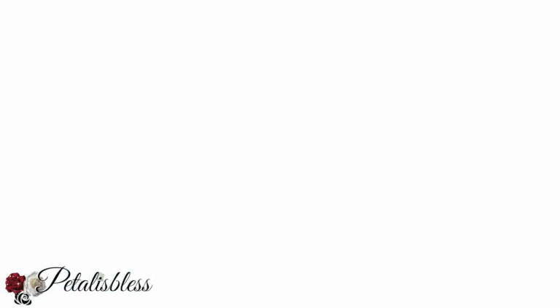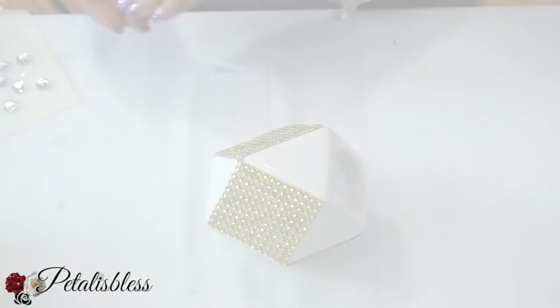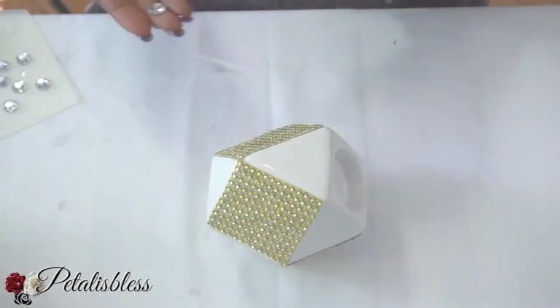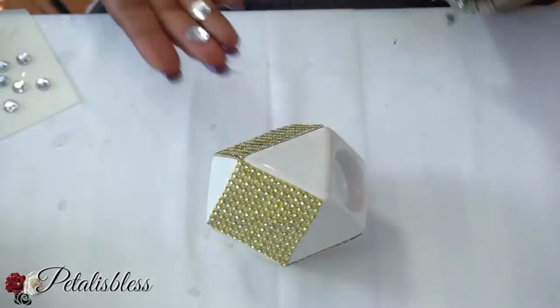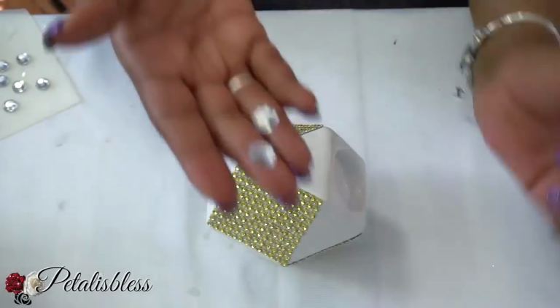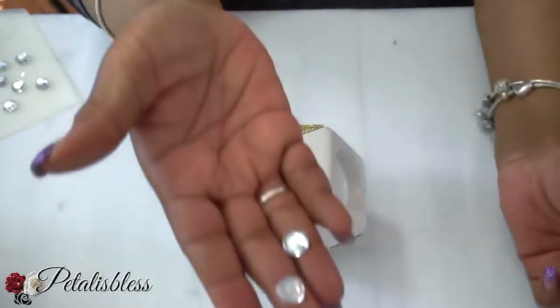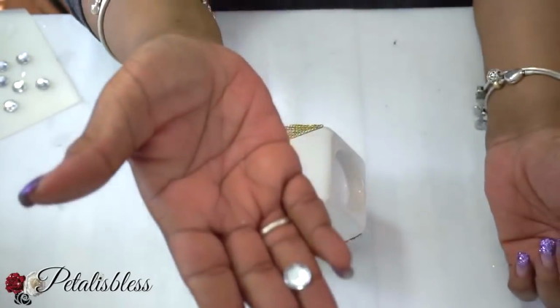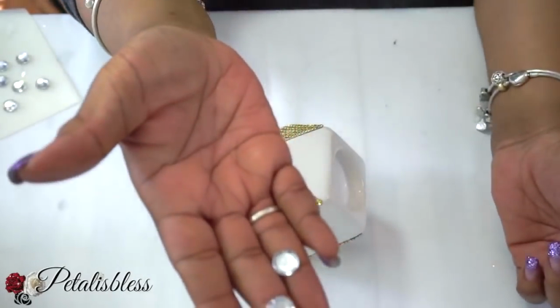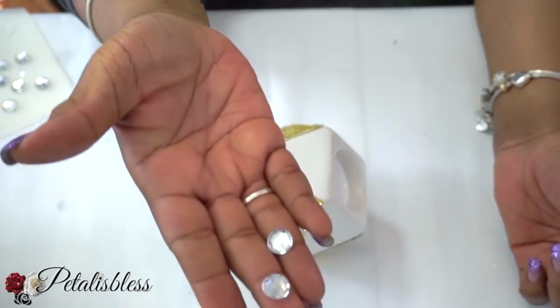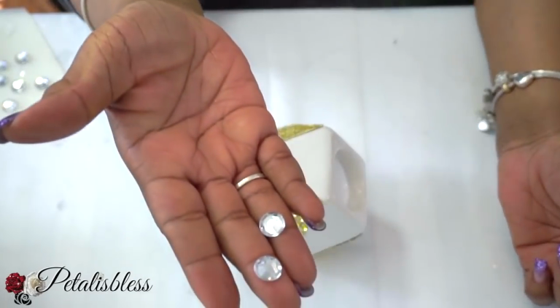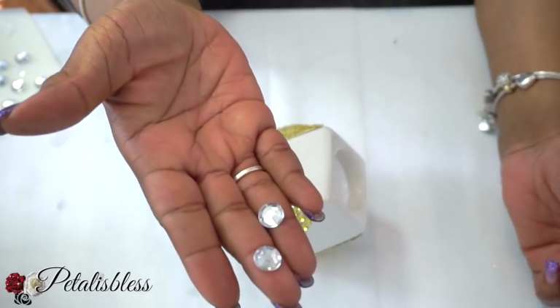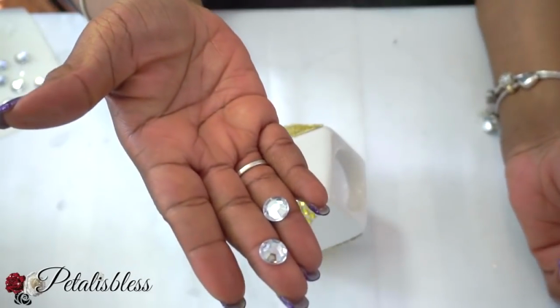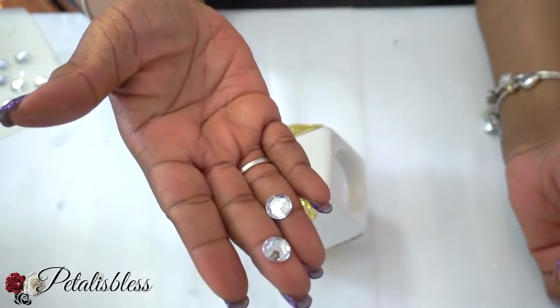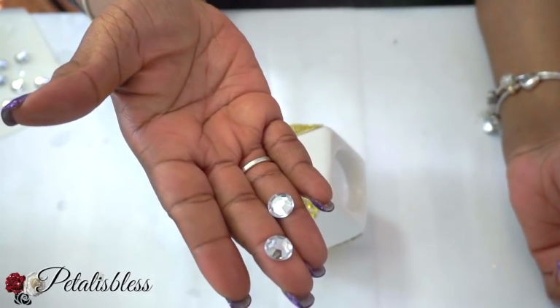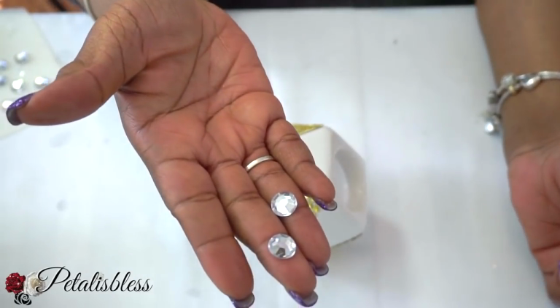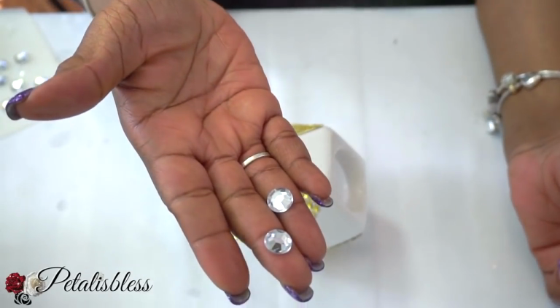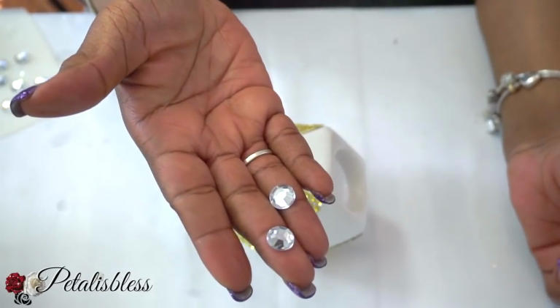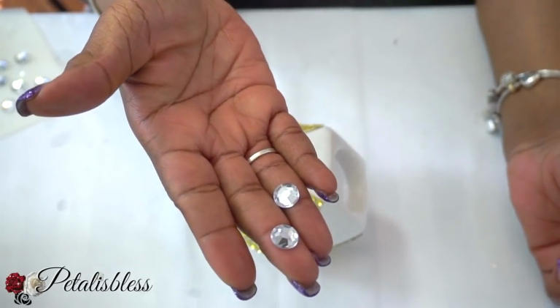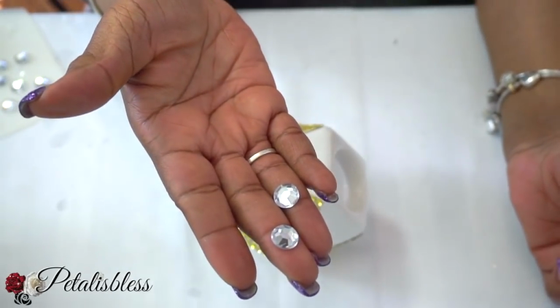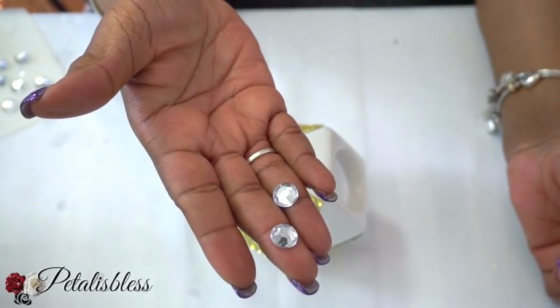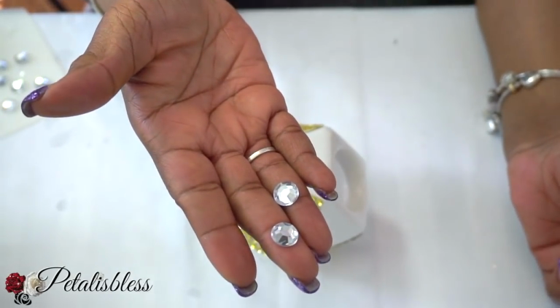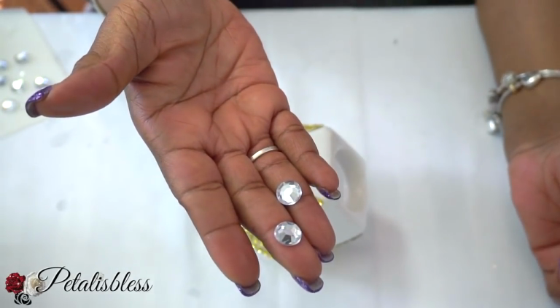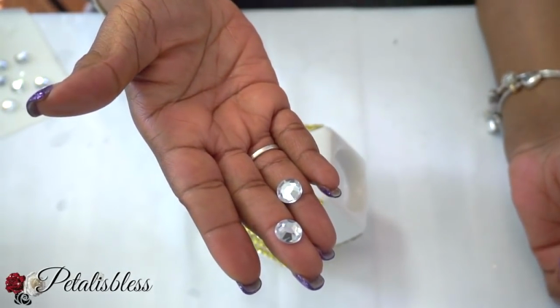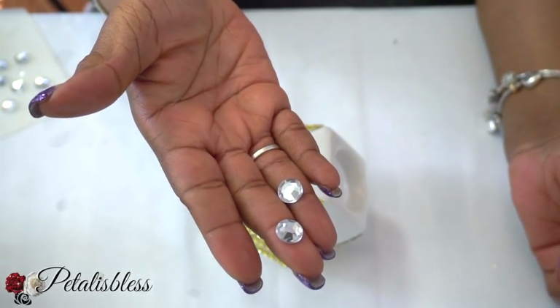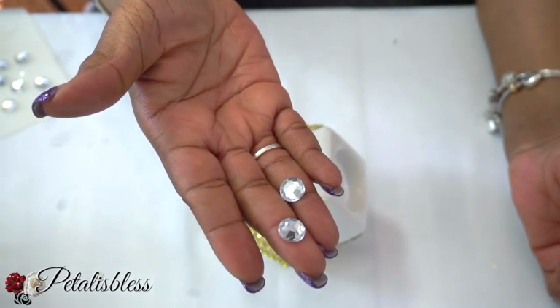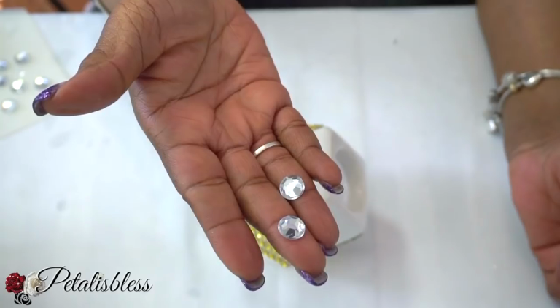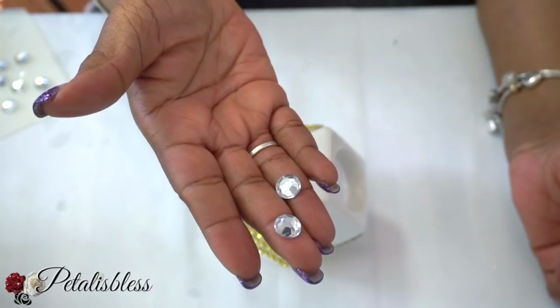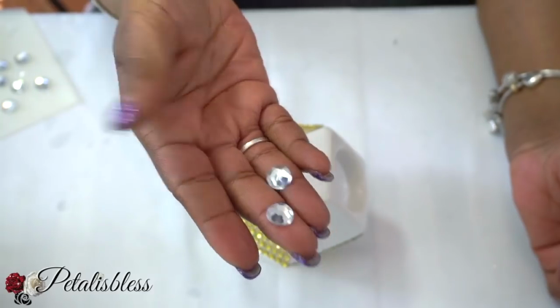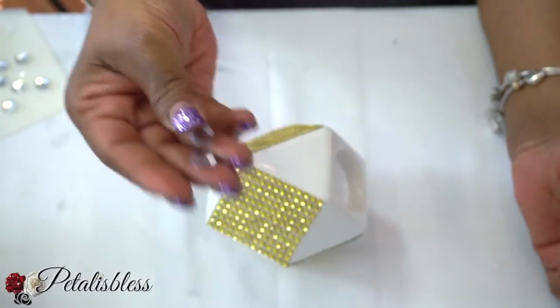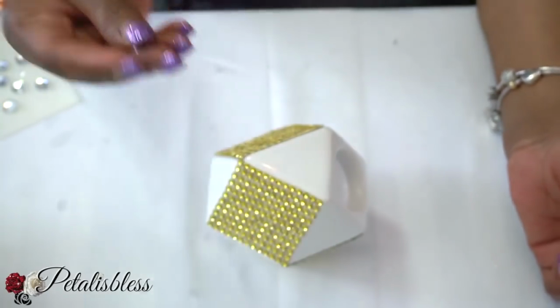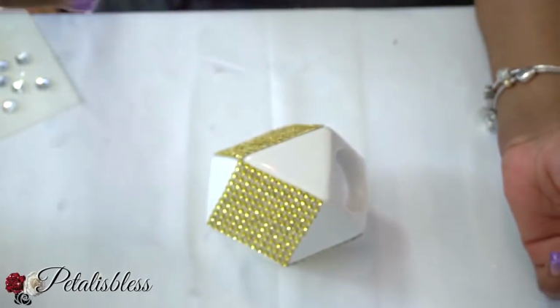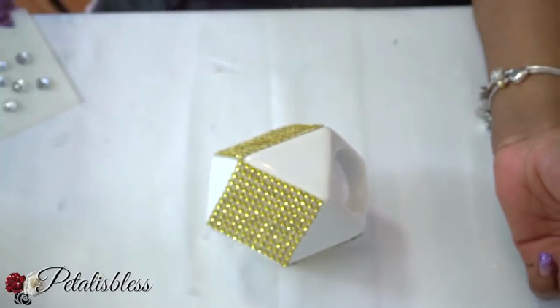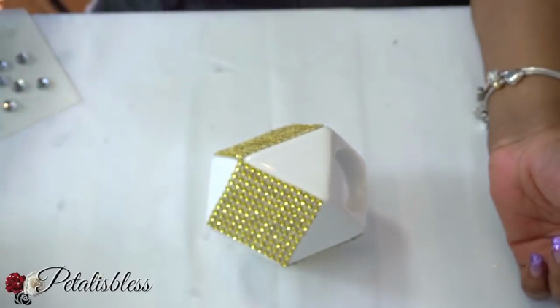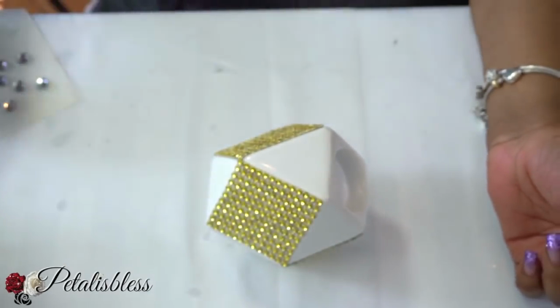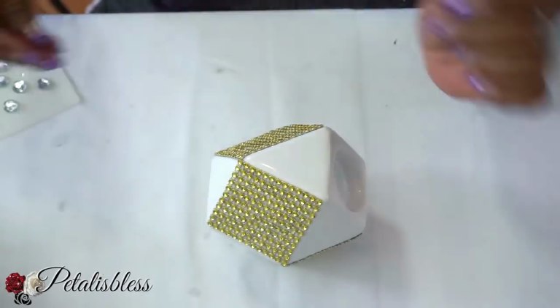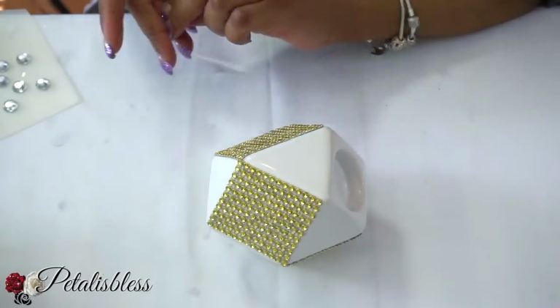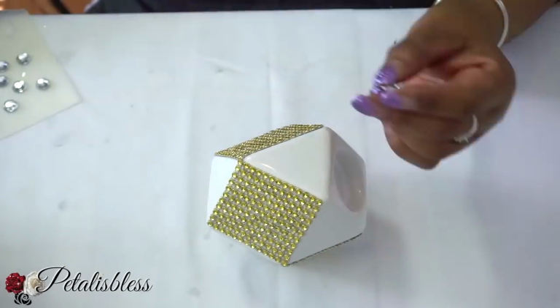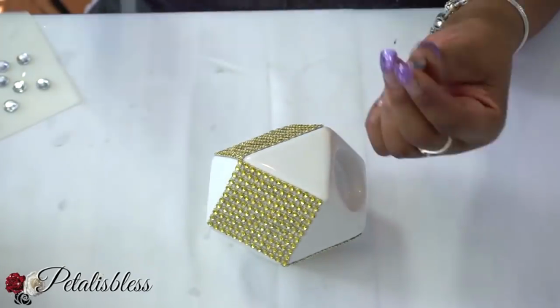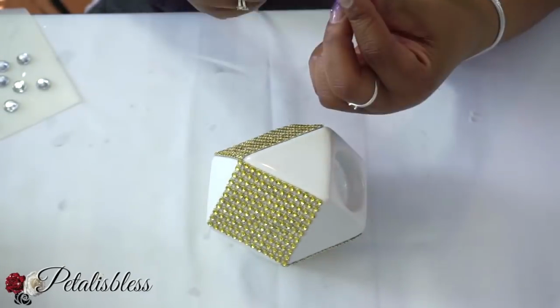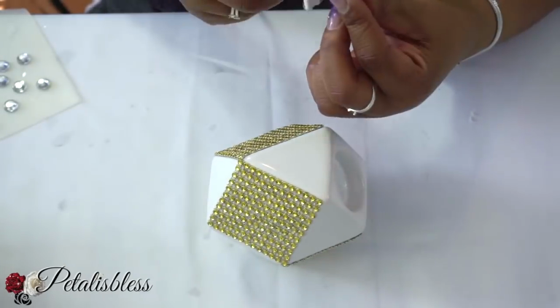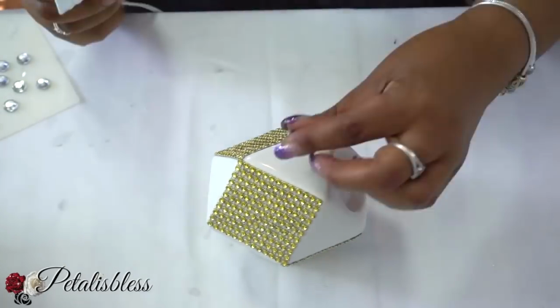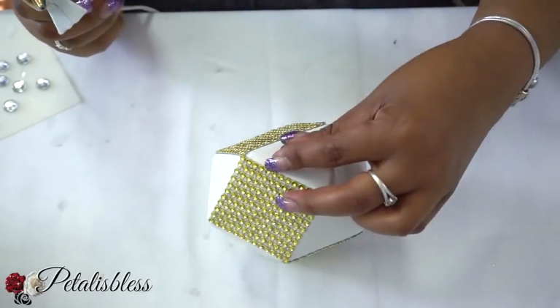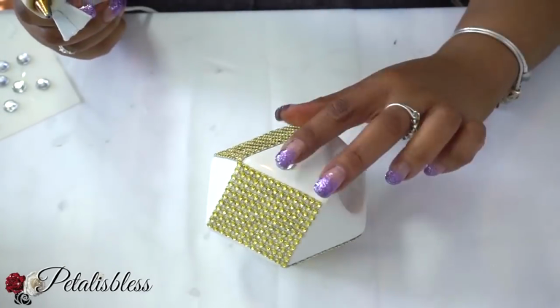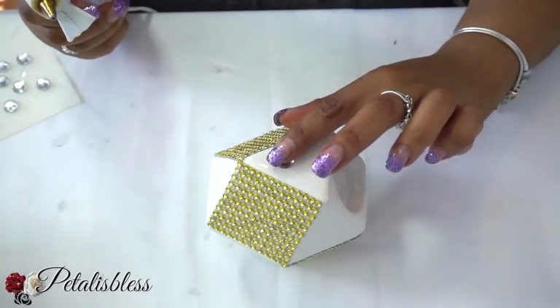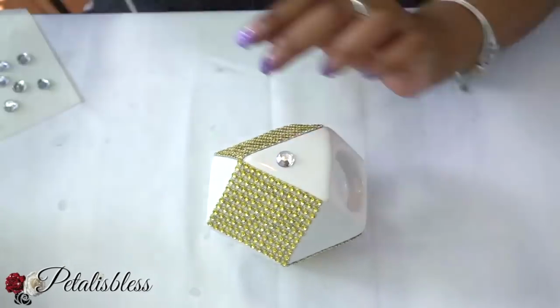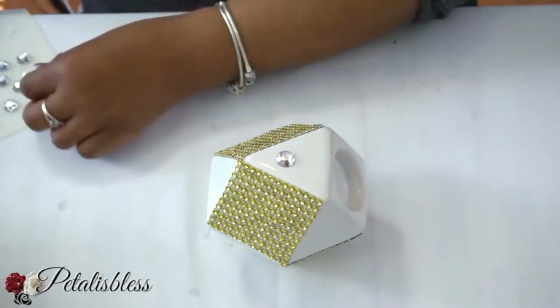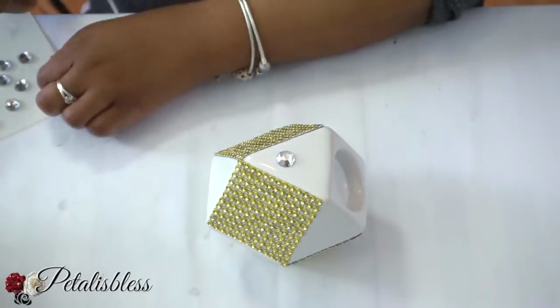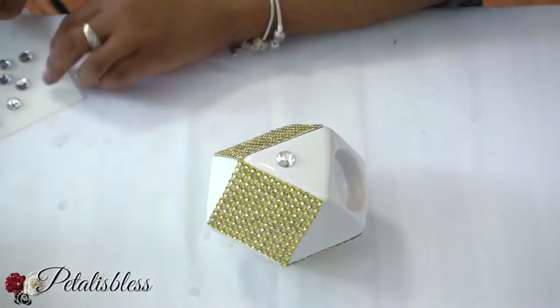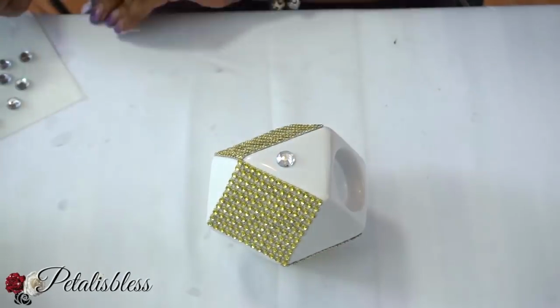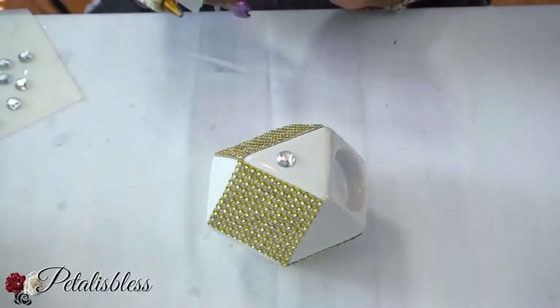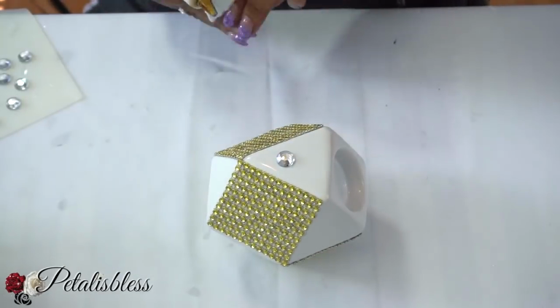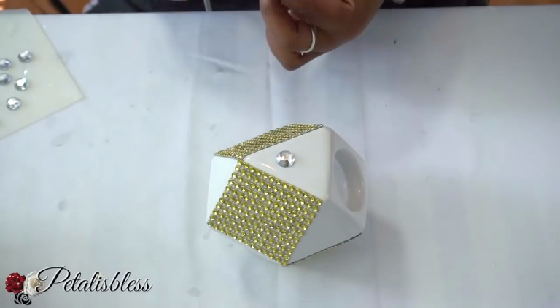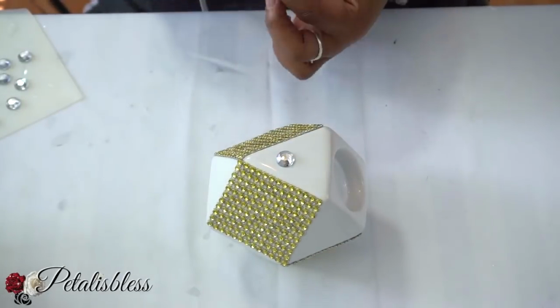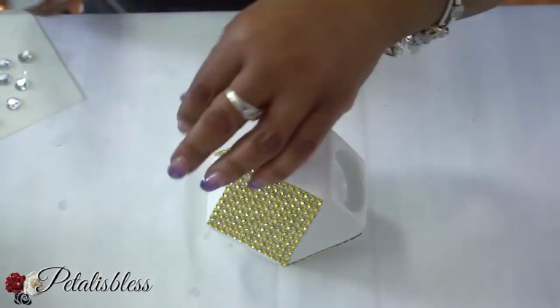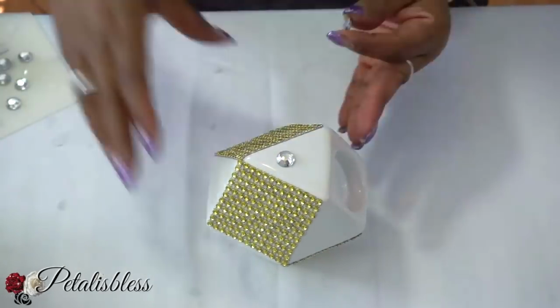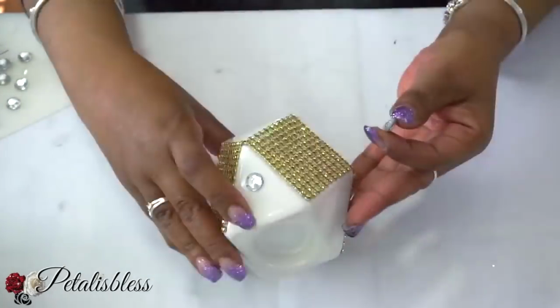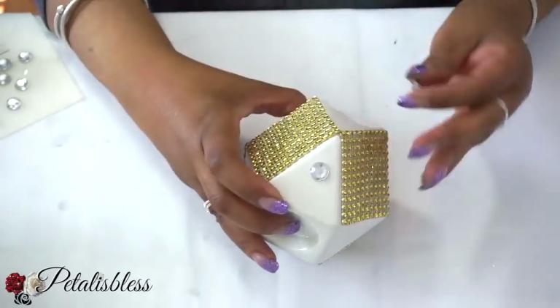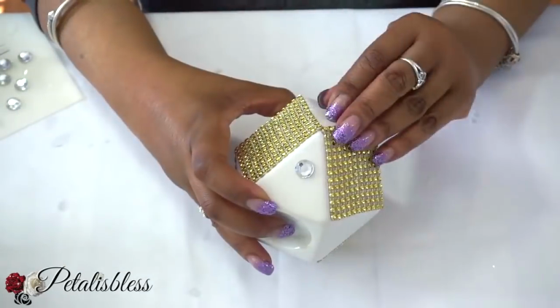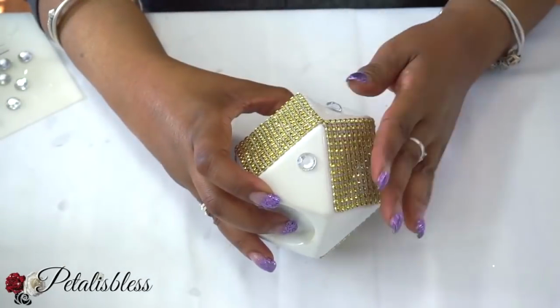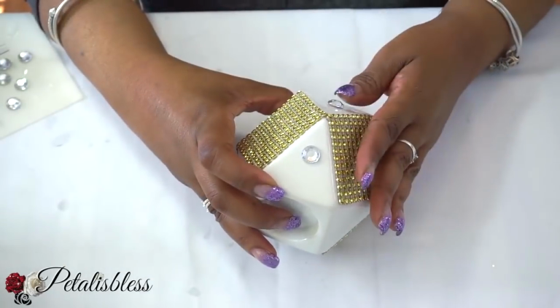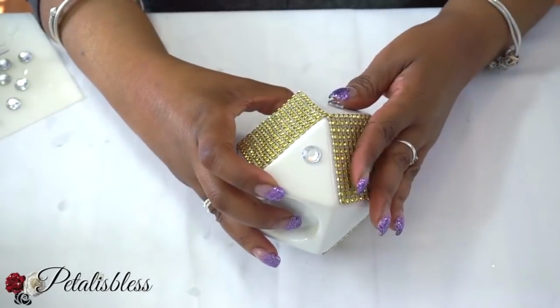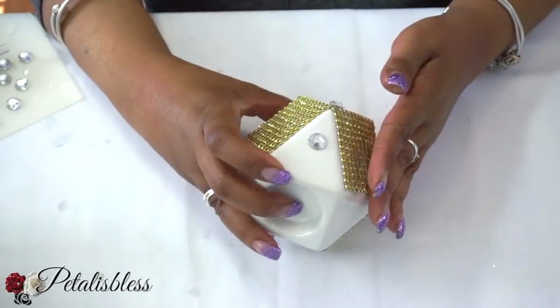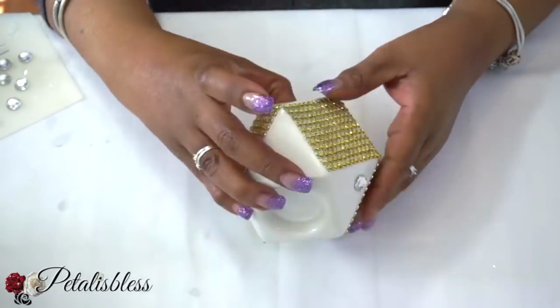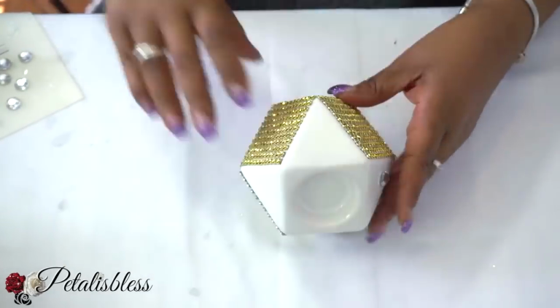Now we're going to add some gems into the spots left without any bling wrap in them, just to spruce it up.